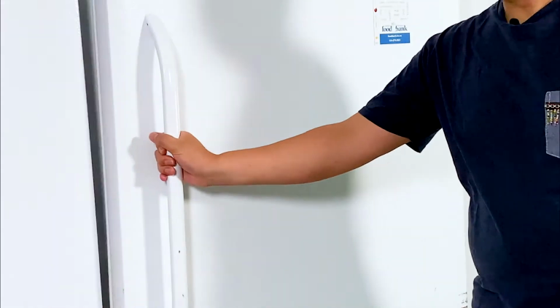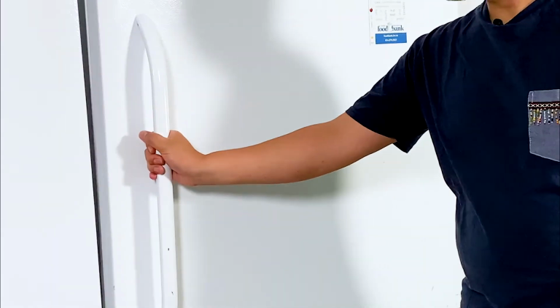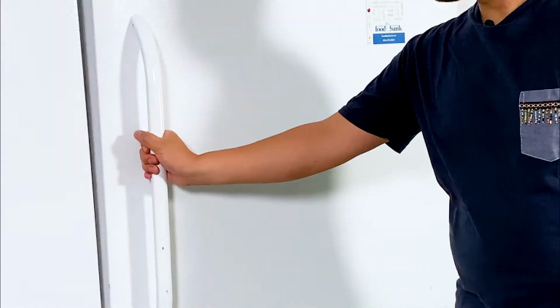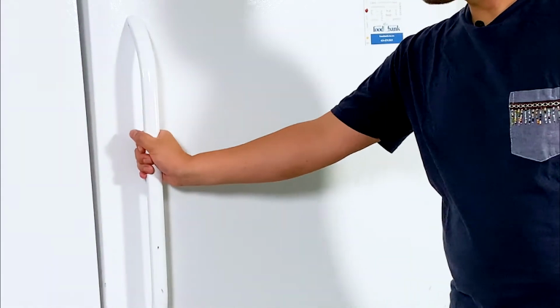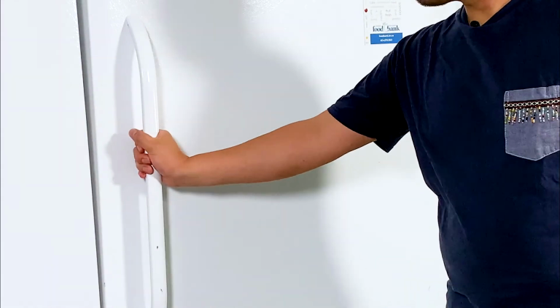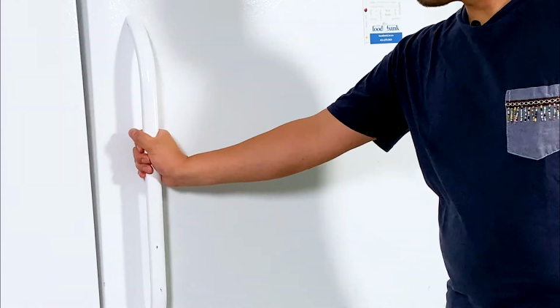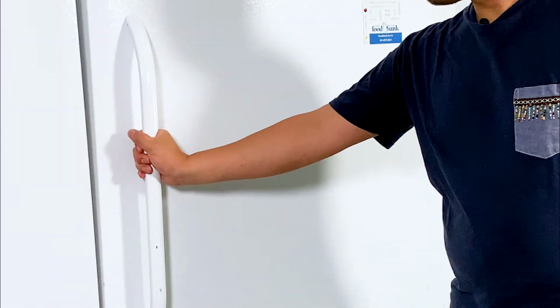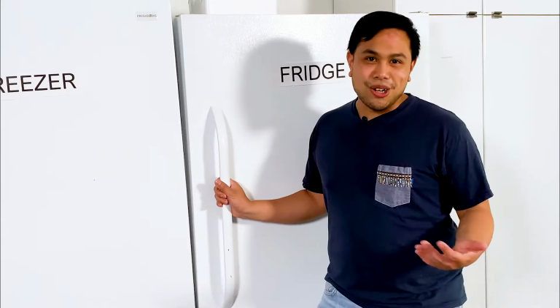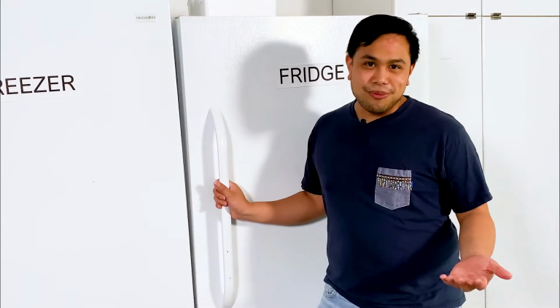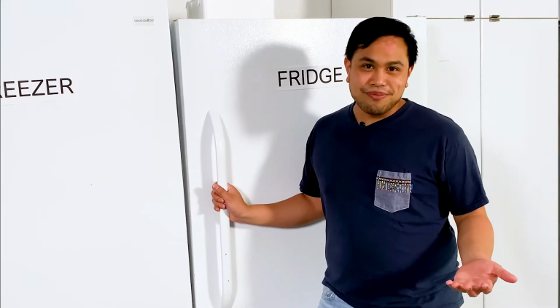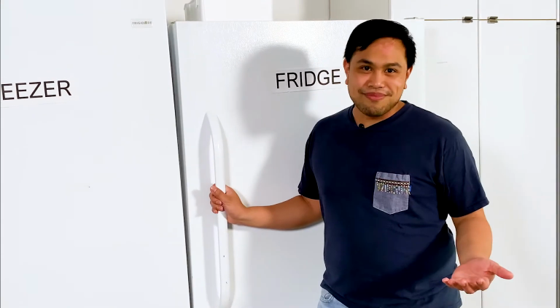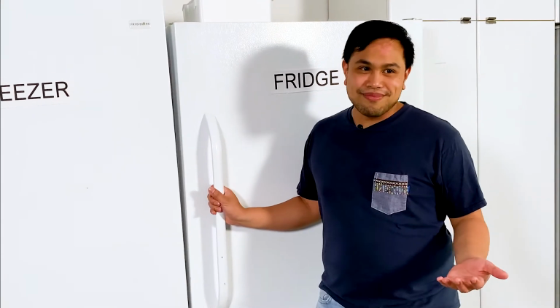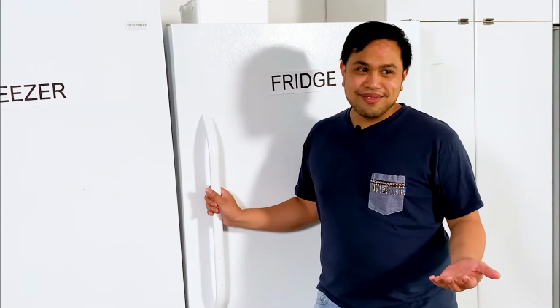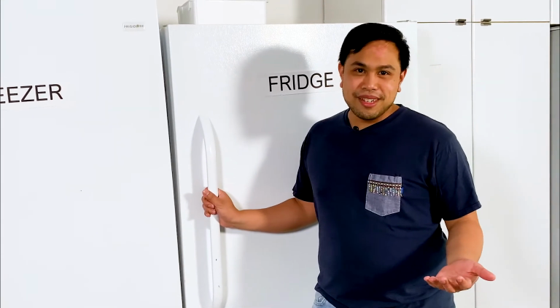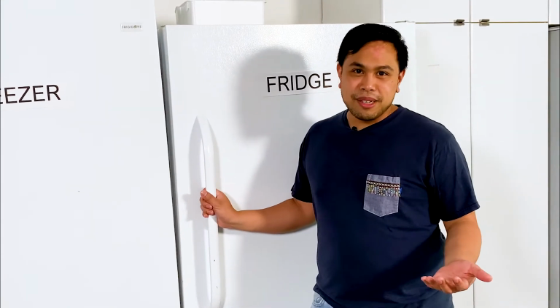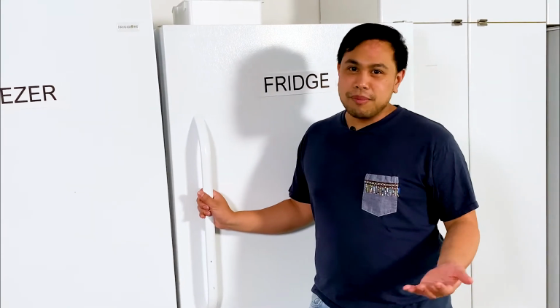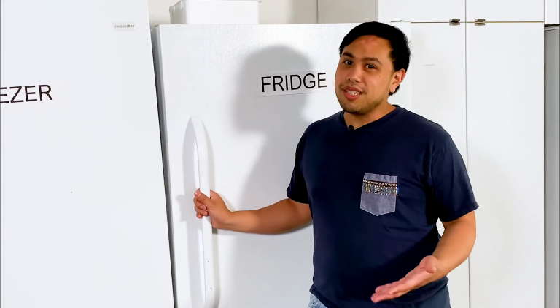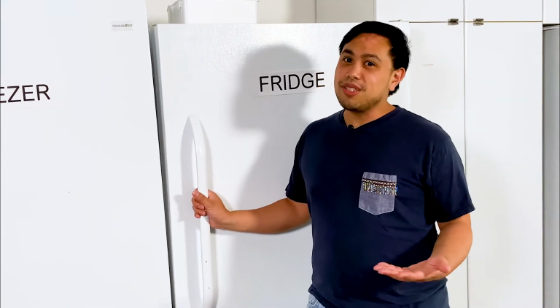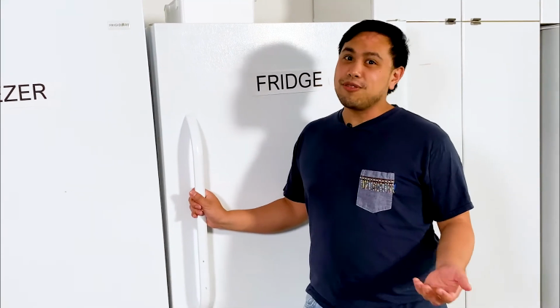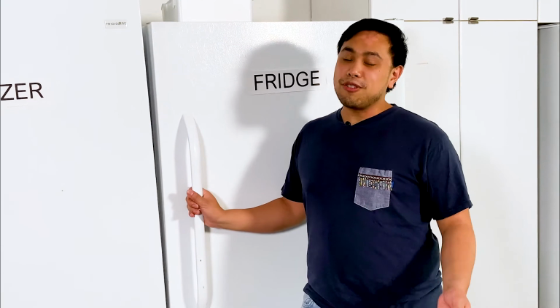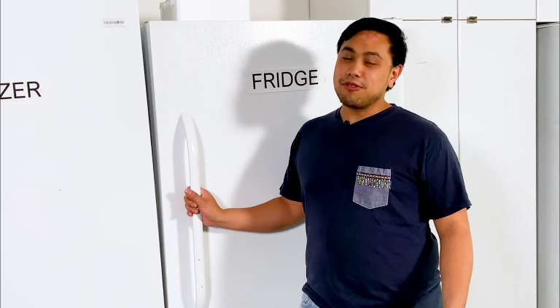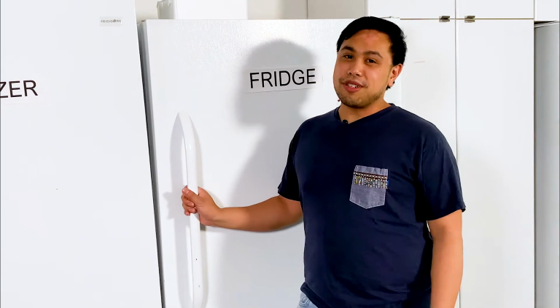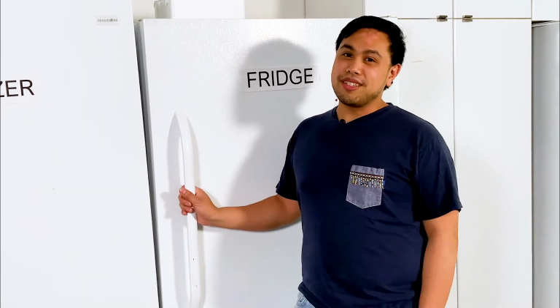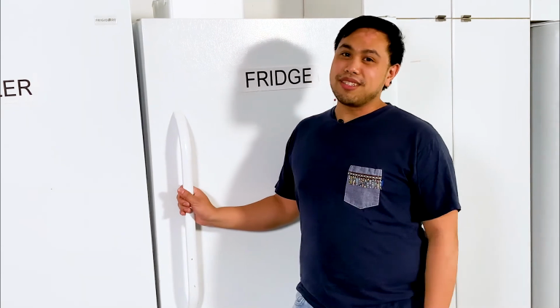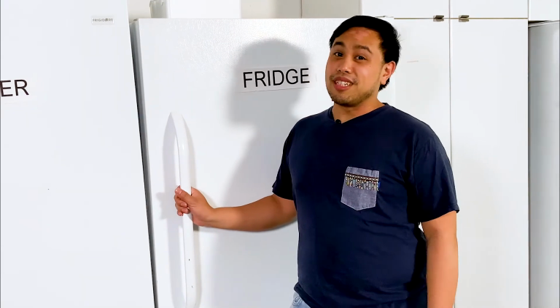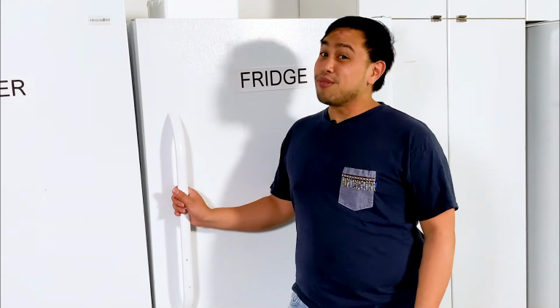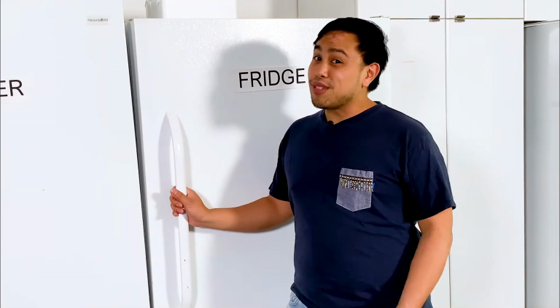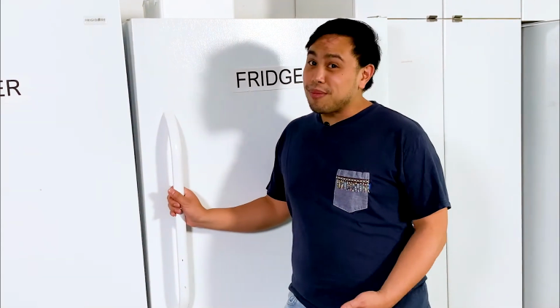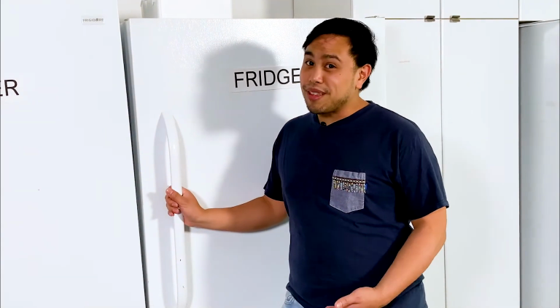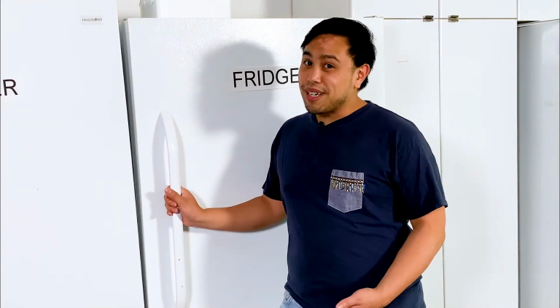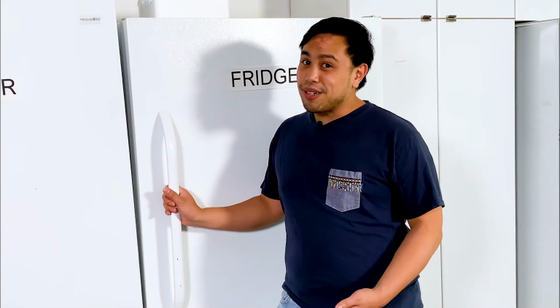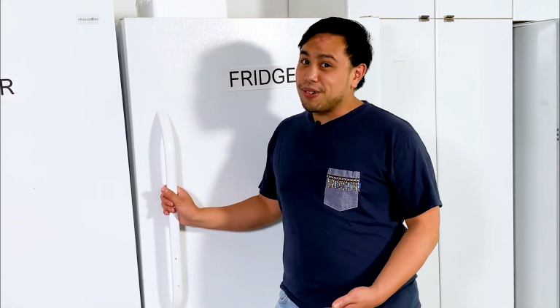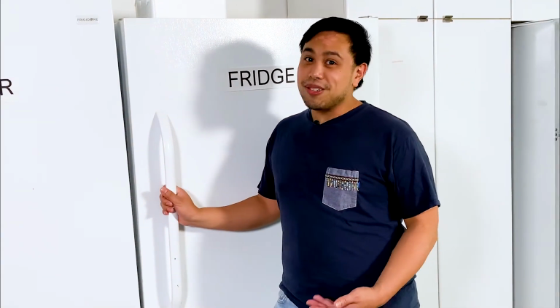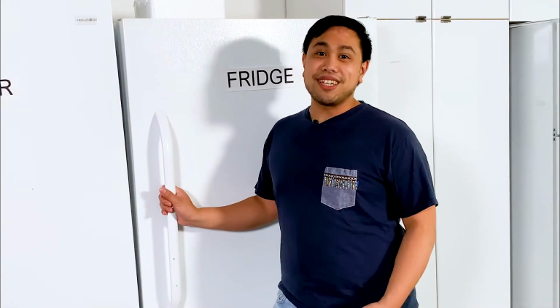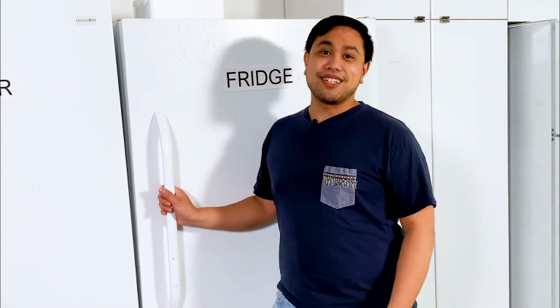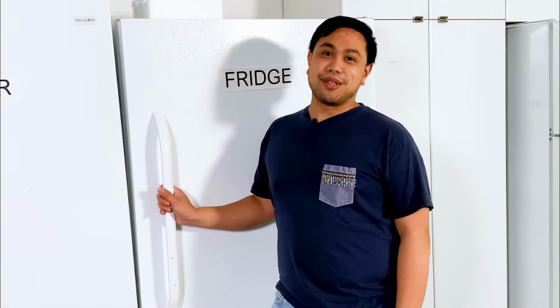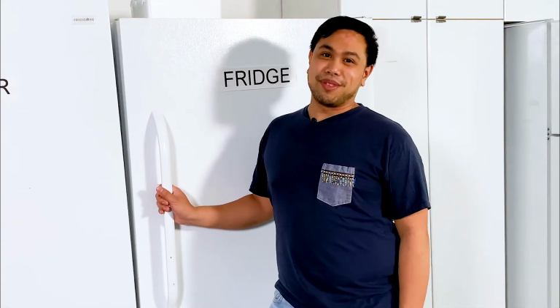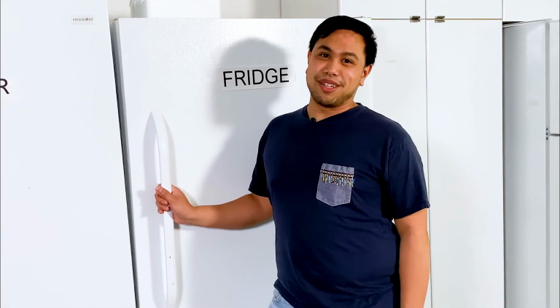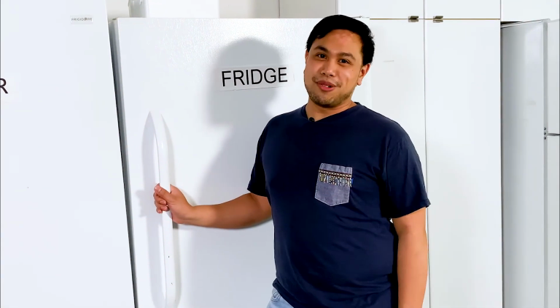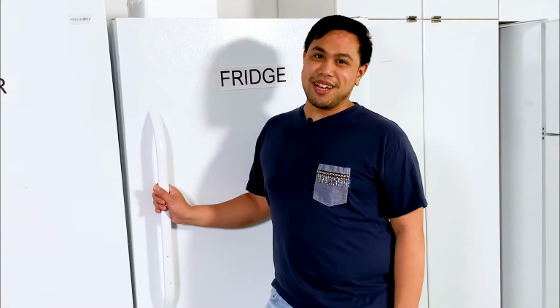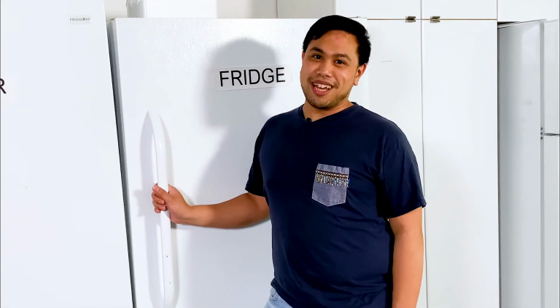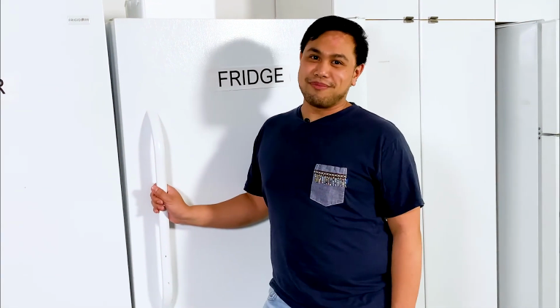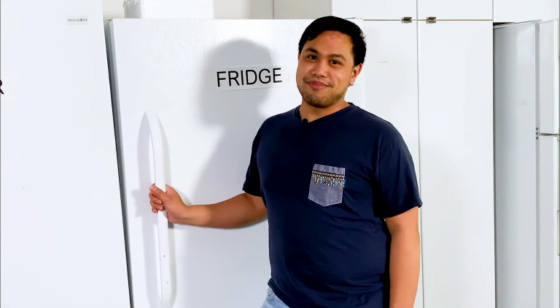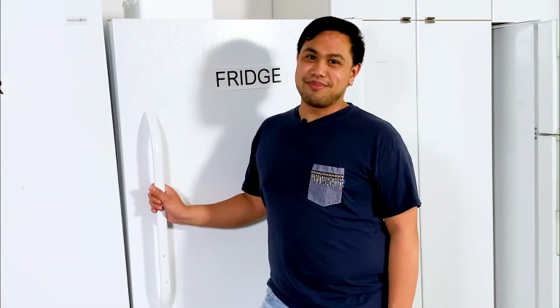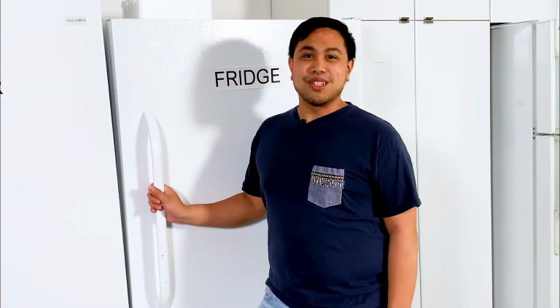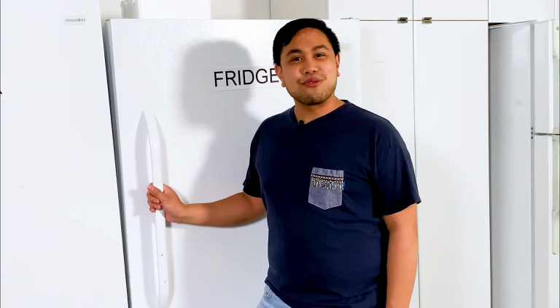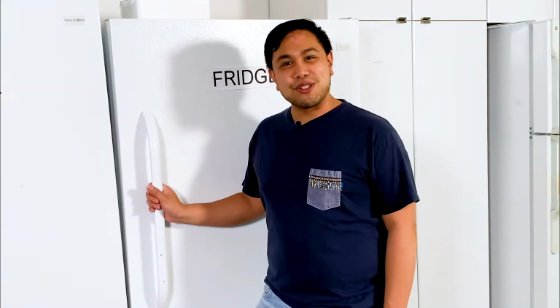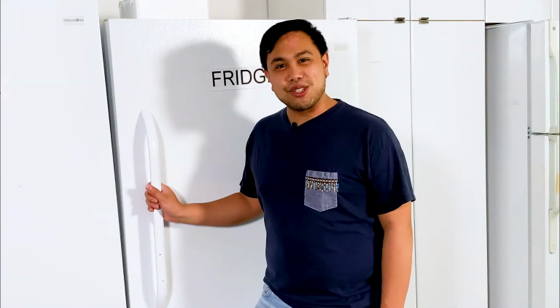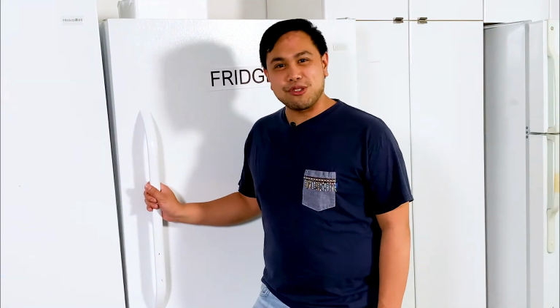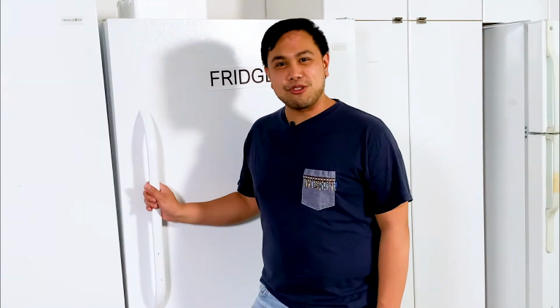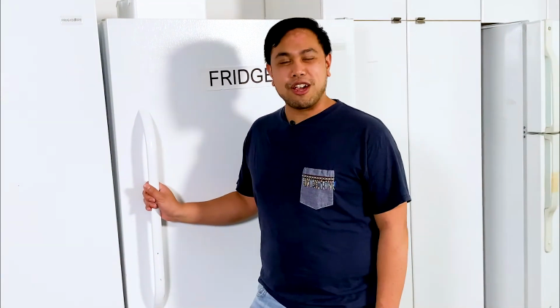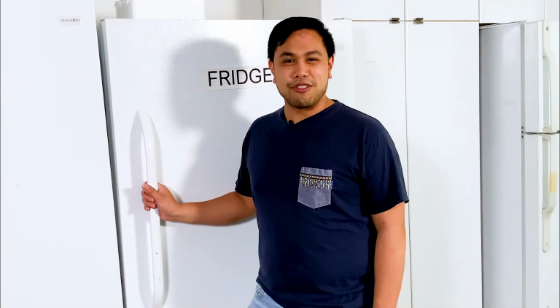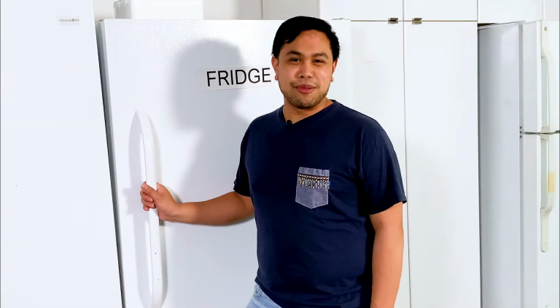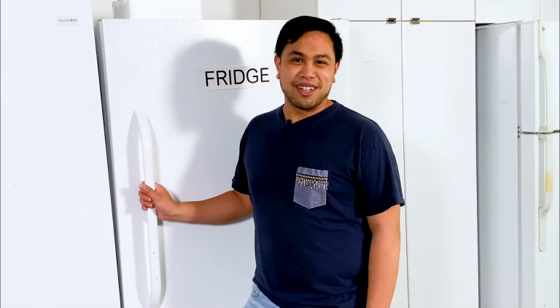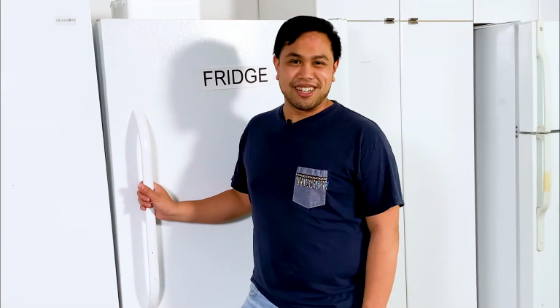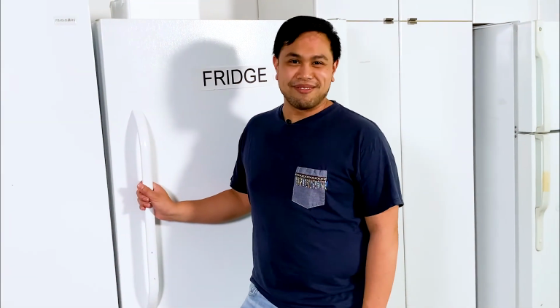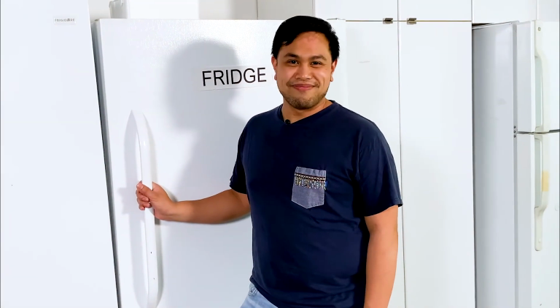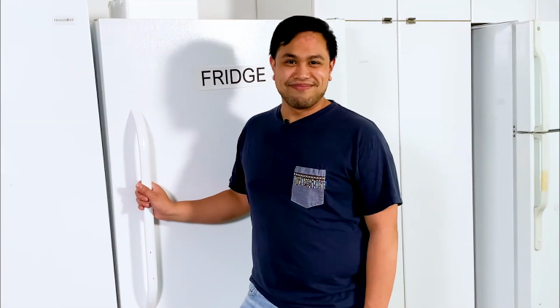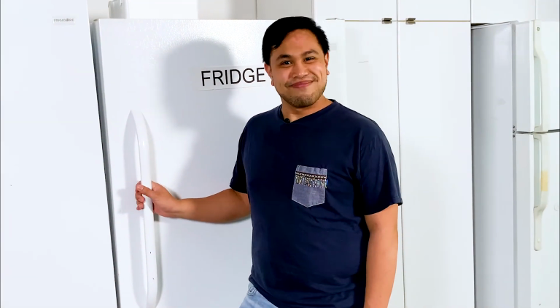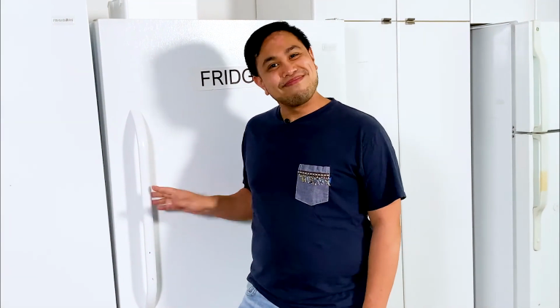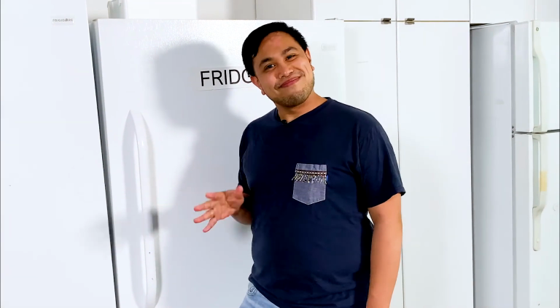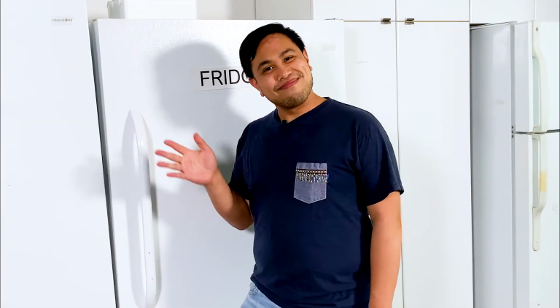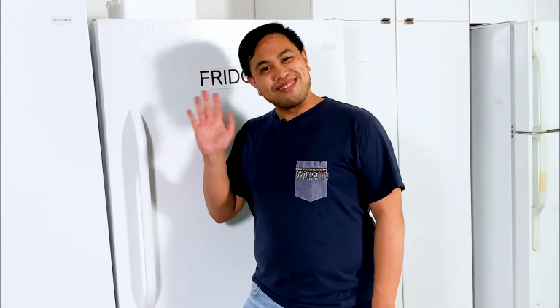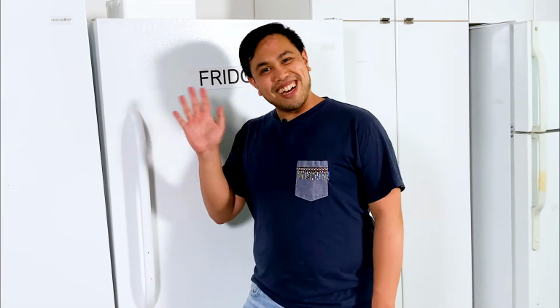Please feel free to leave something or take something away. This fridge is for everybody. Bye!